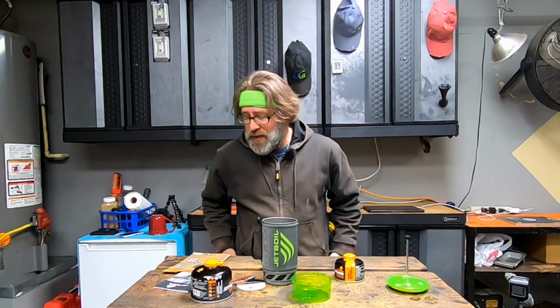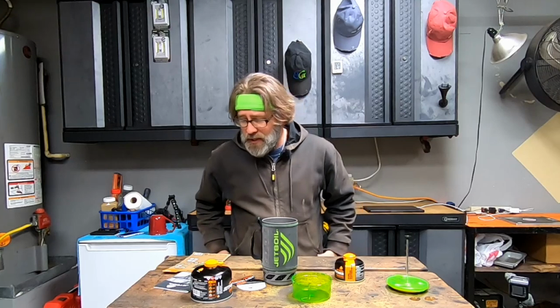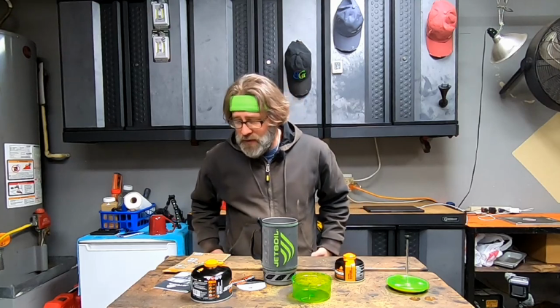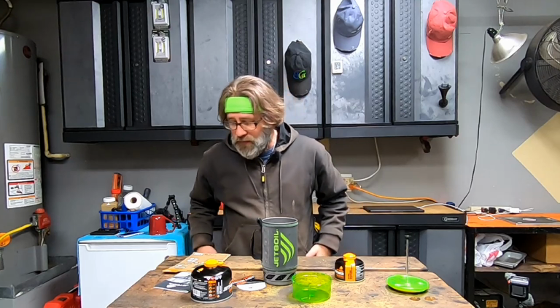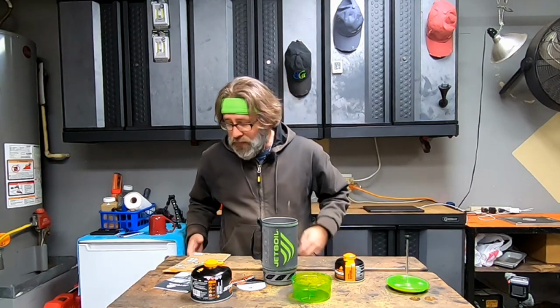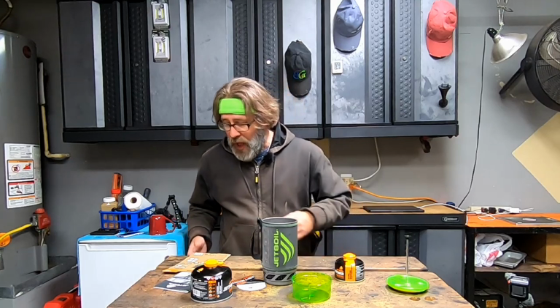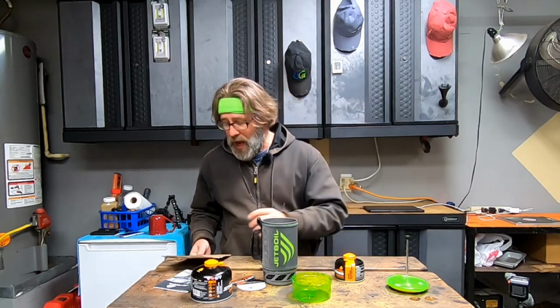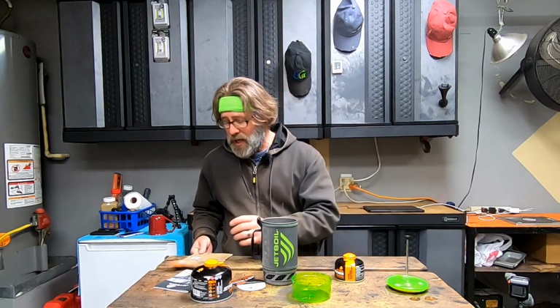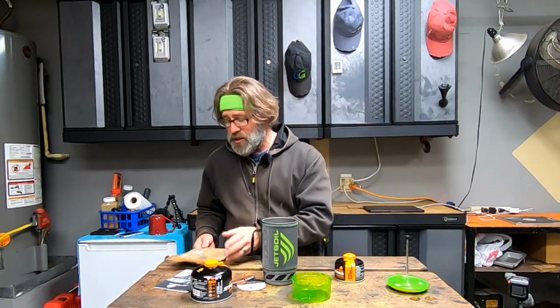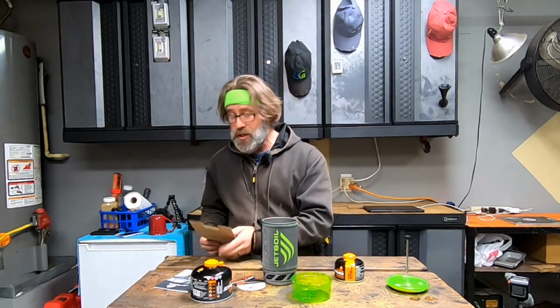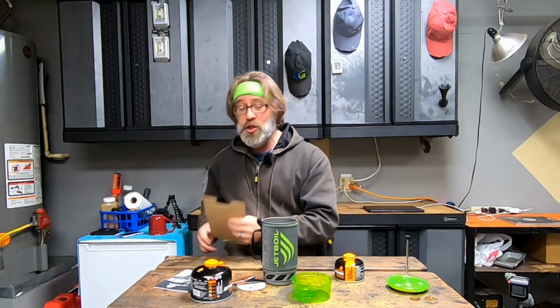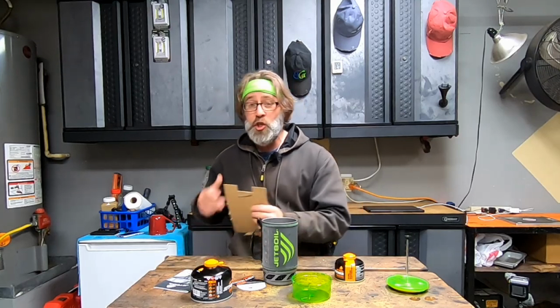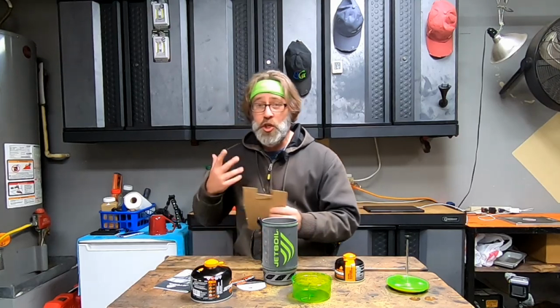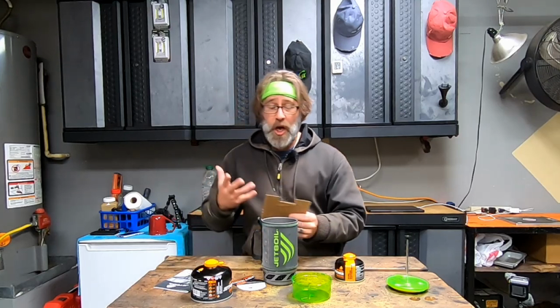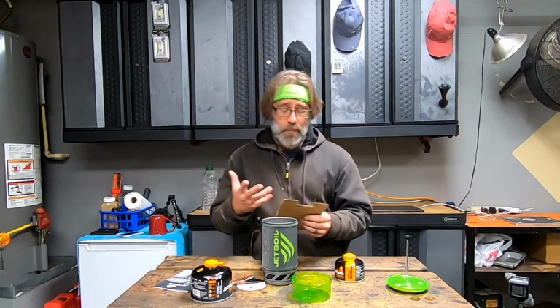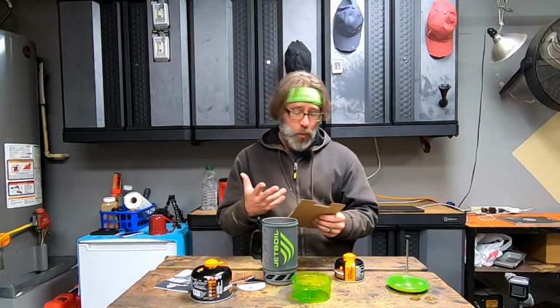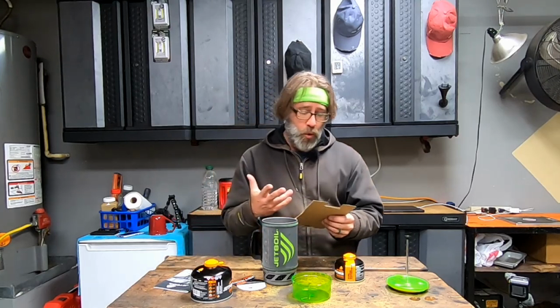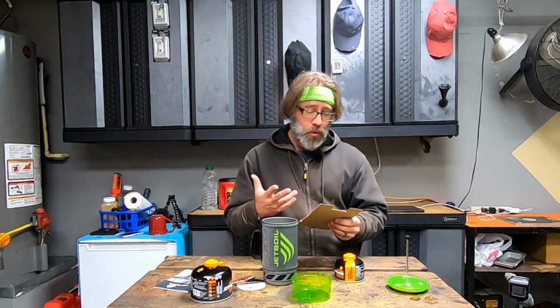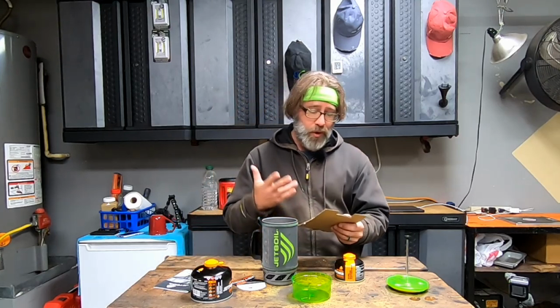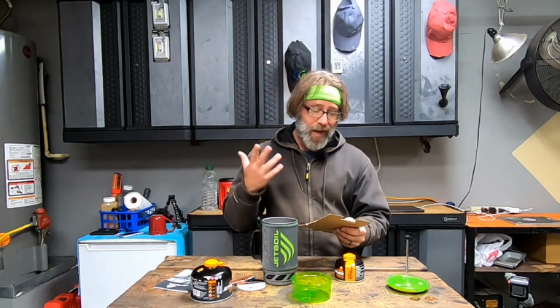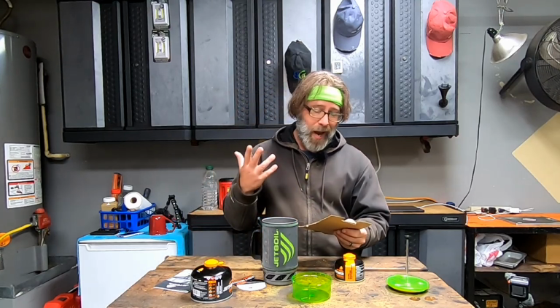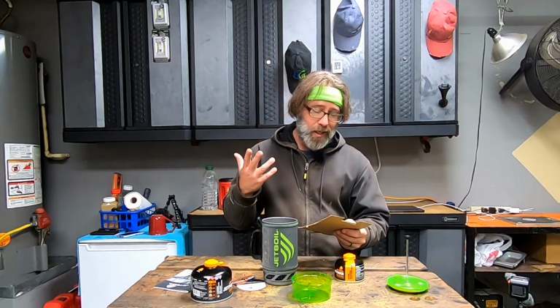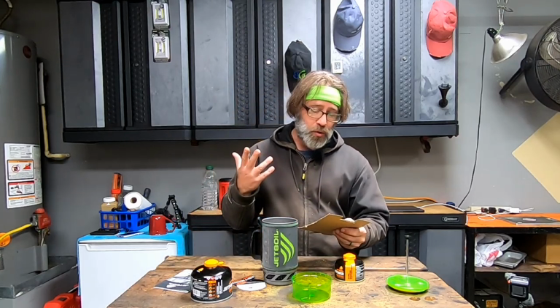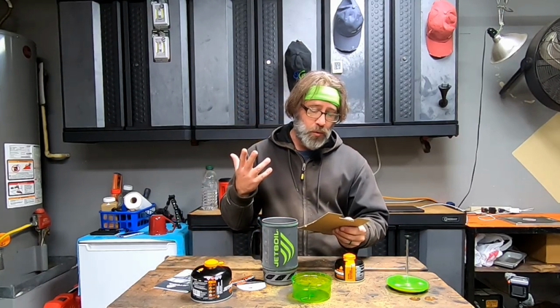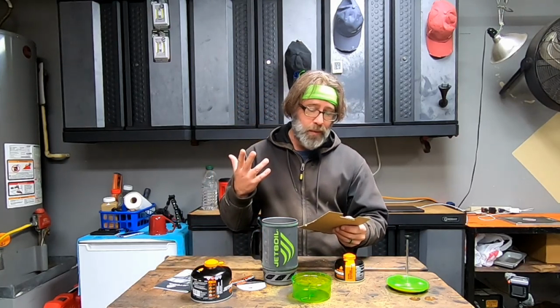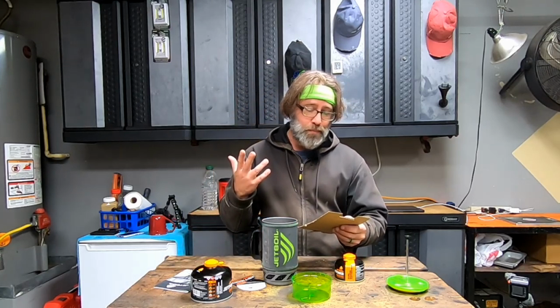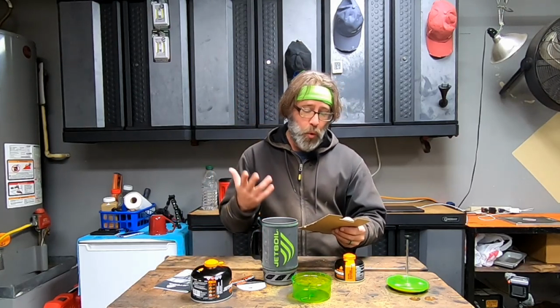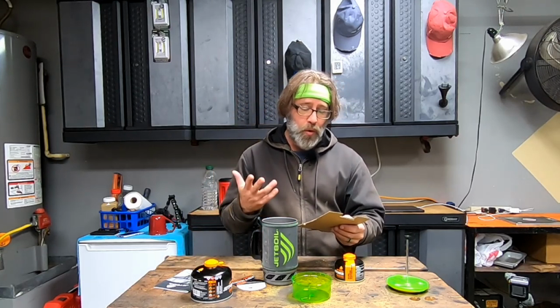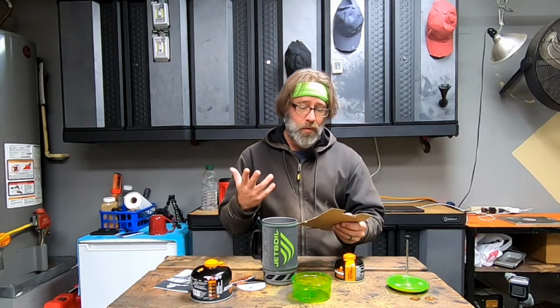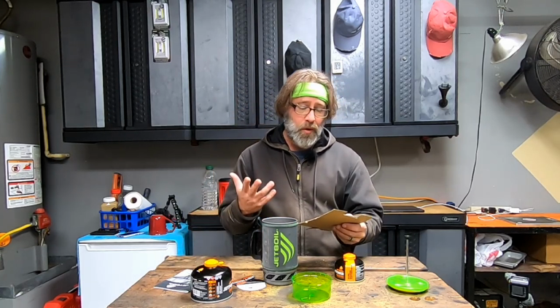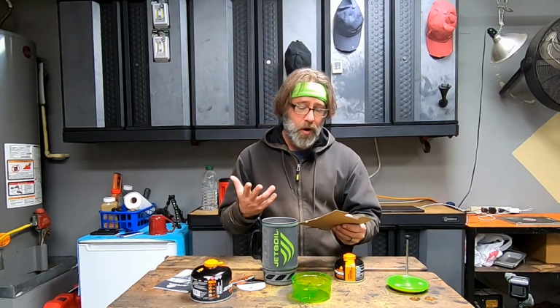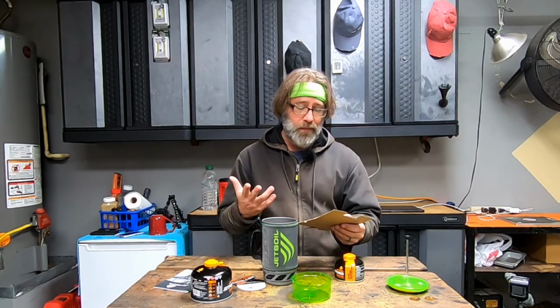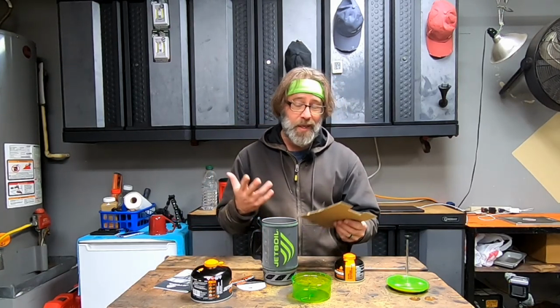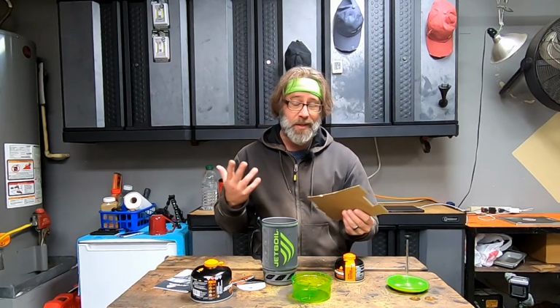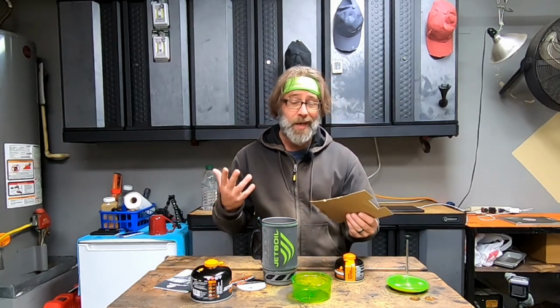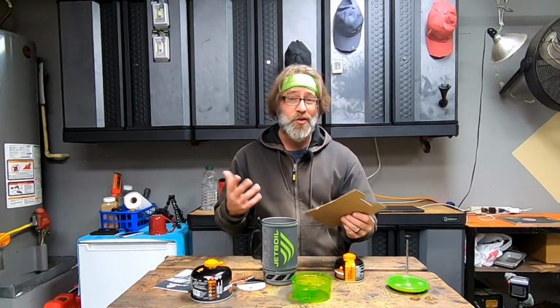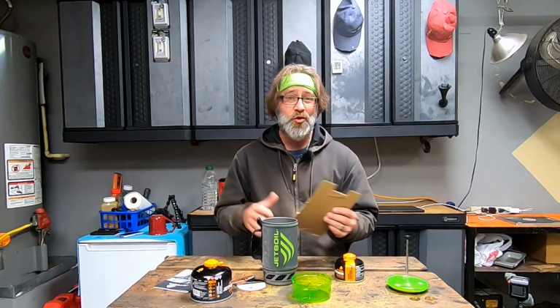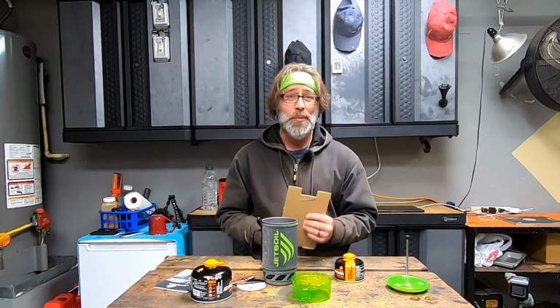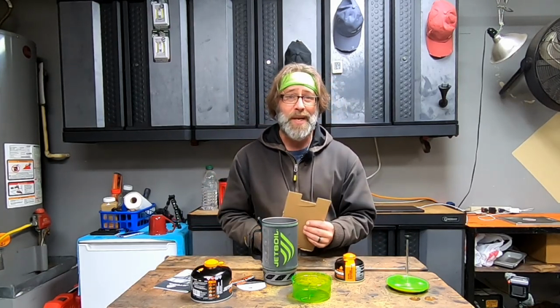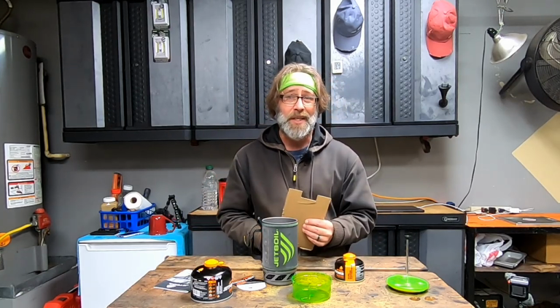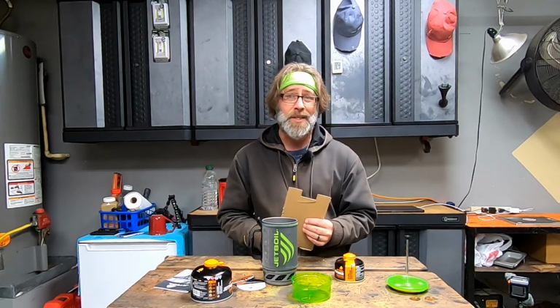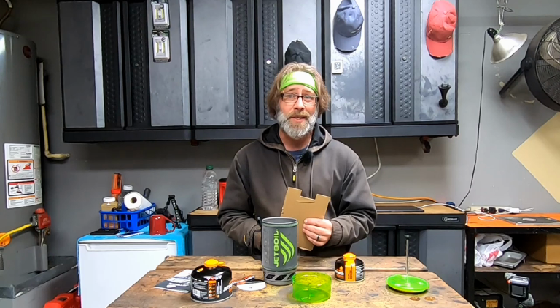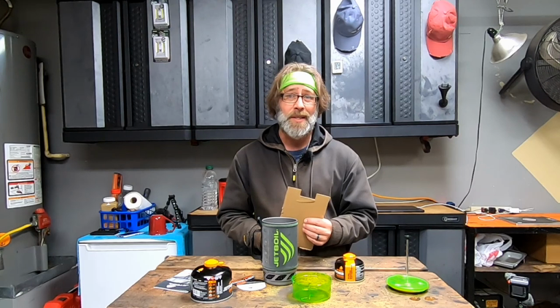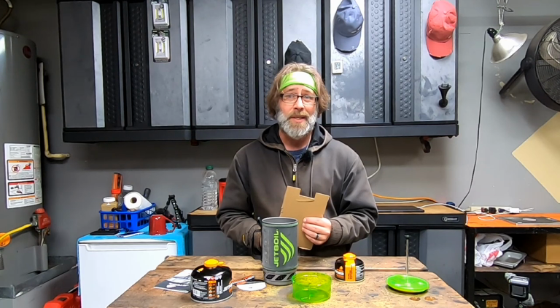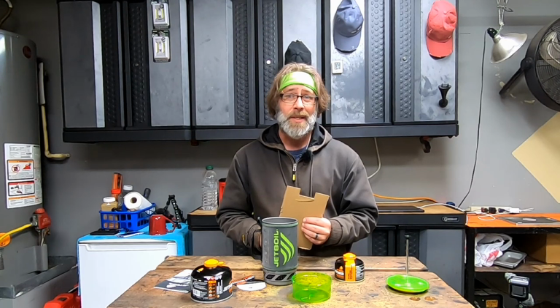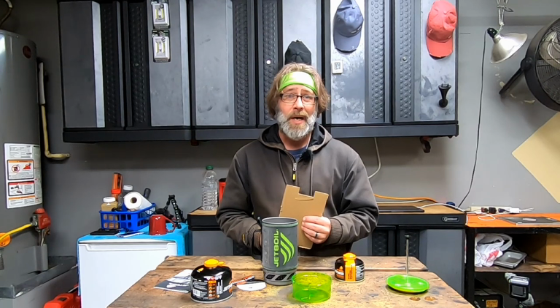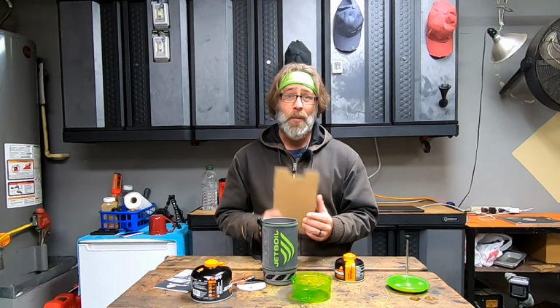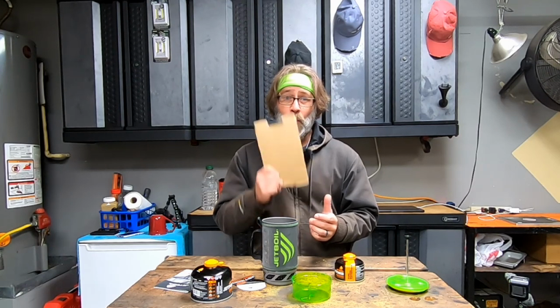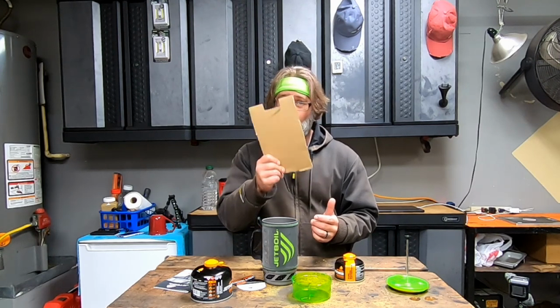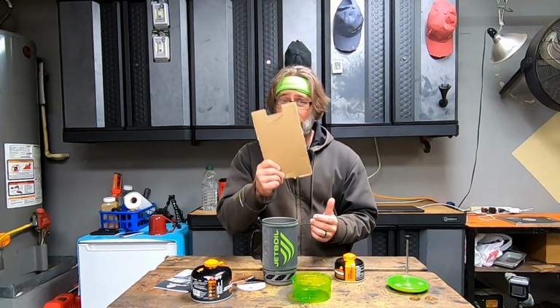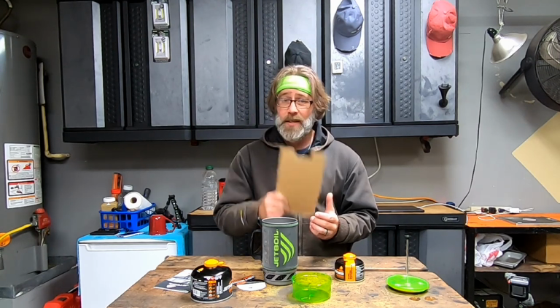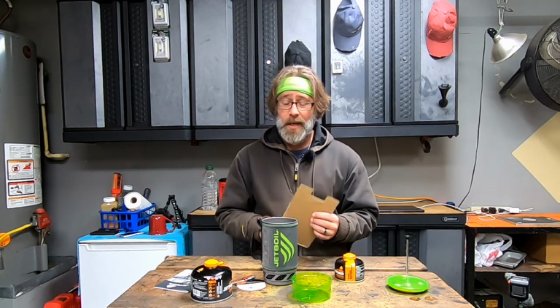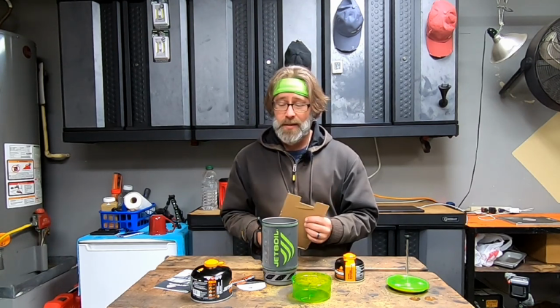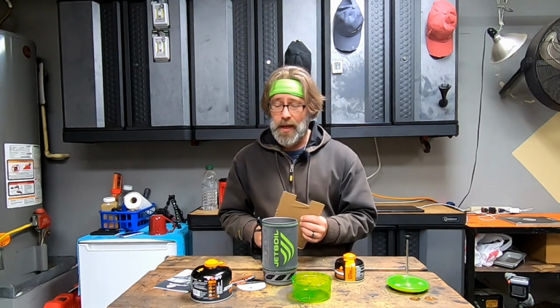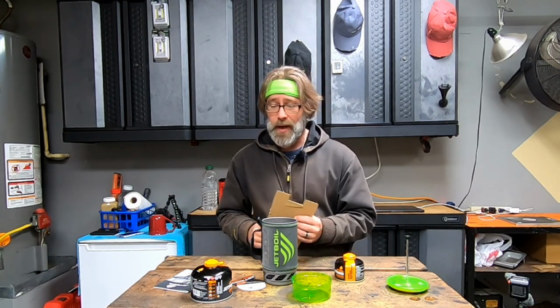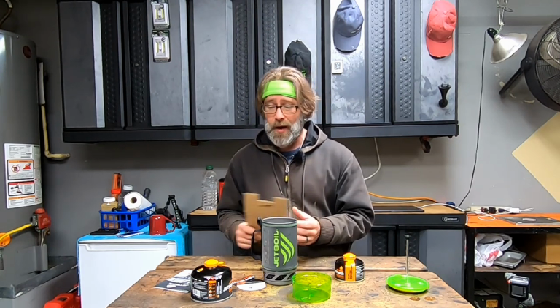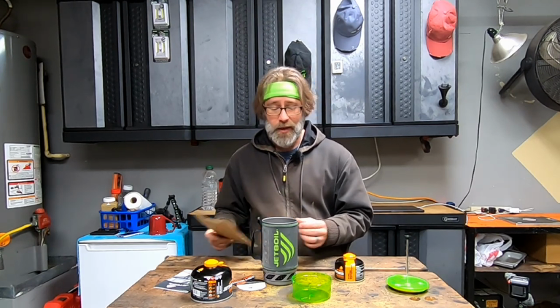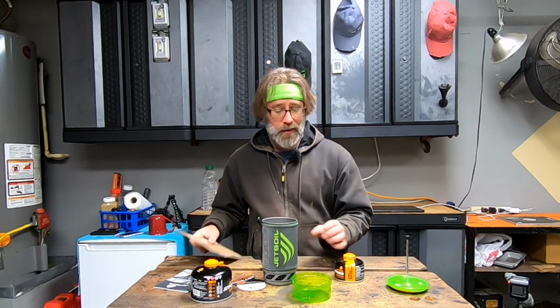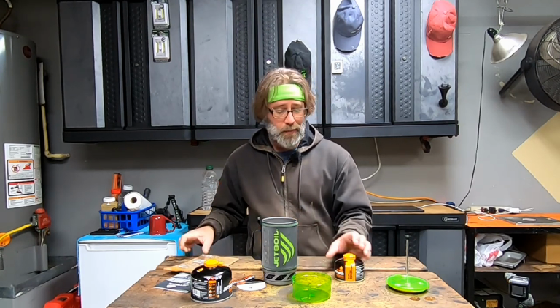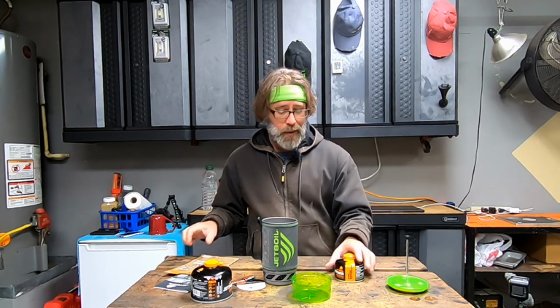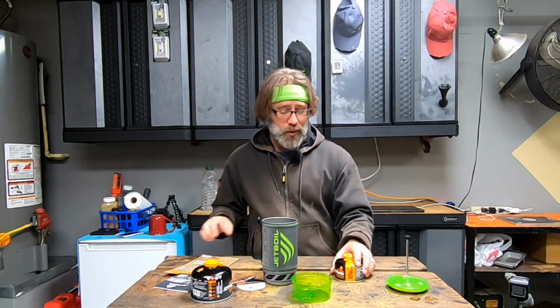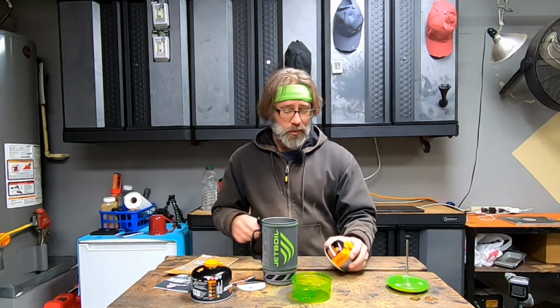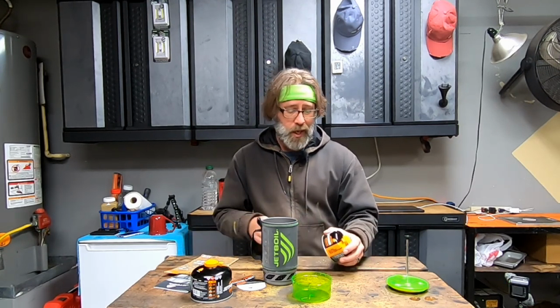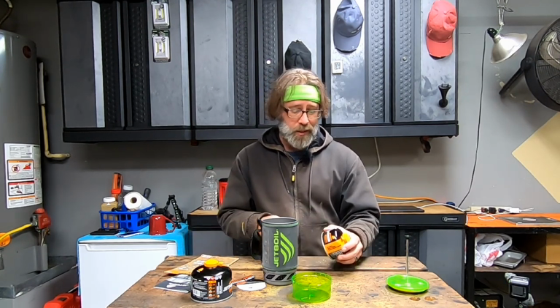This Flash Jet Boil can actually boil coffee in less than two minutes. We're going to test that out here on Bubba's Garage.